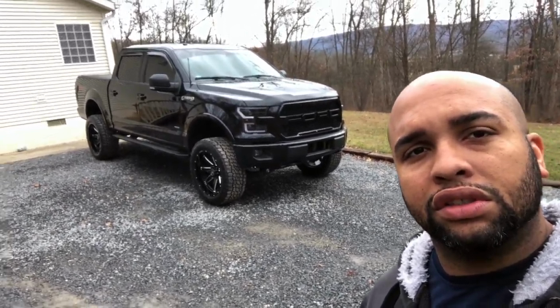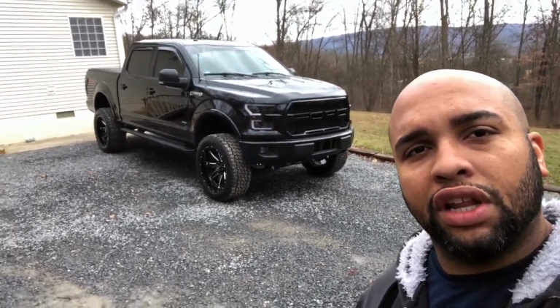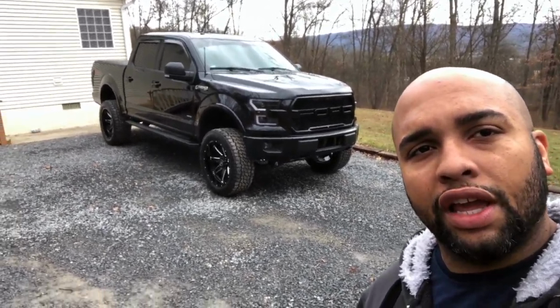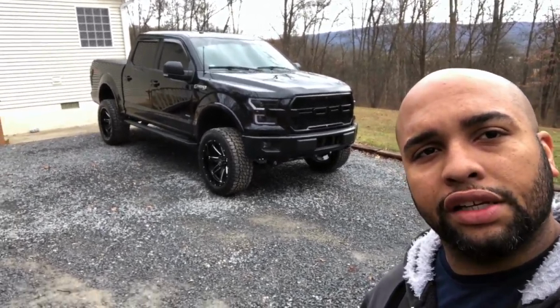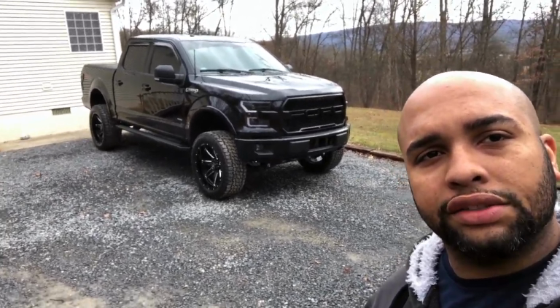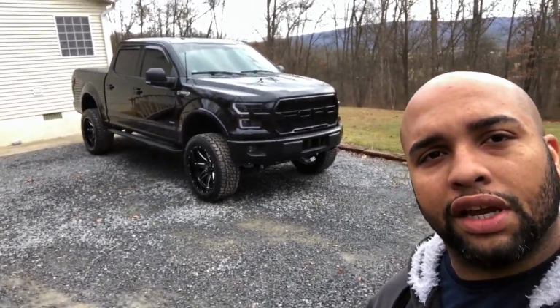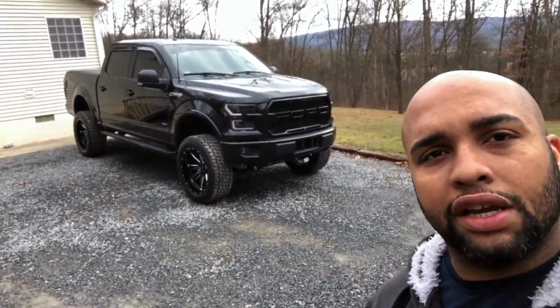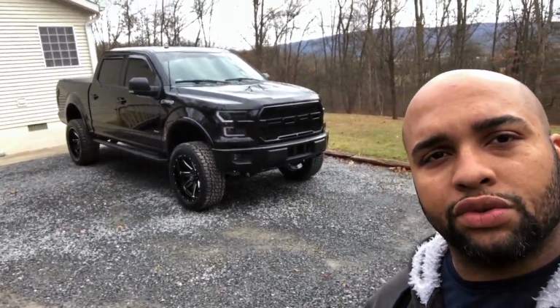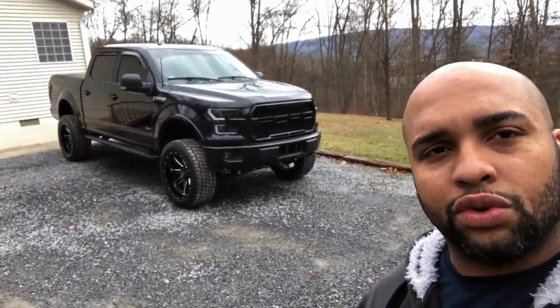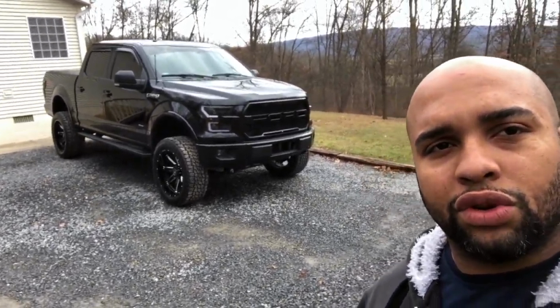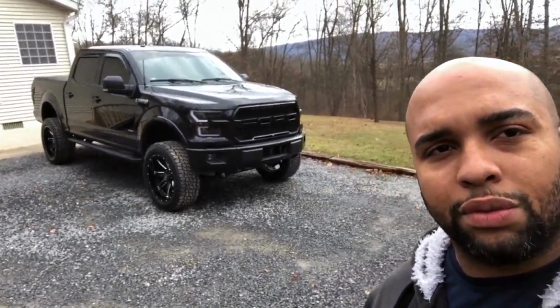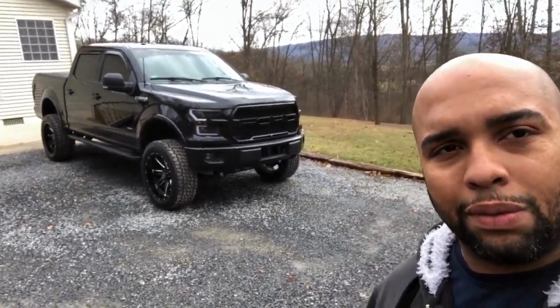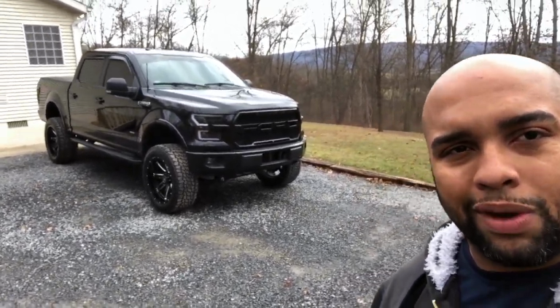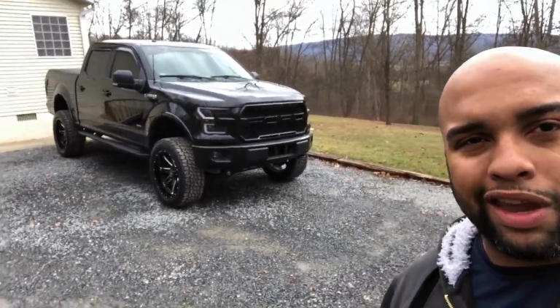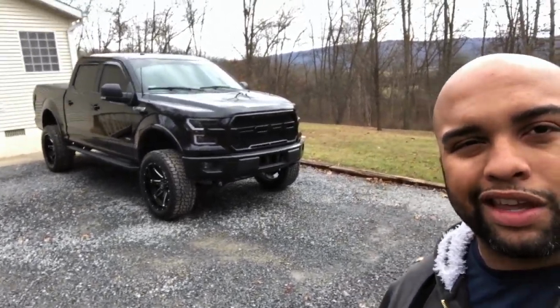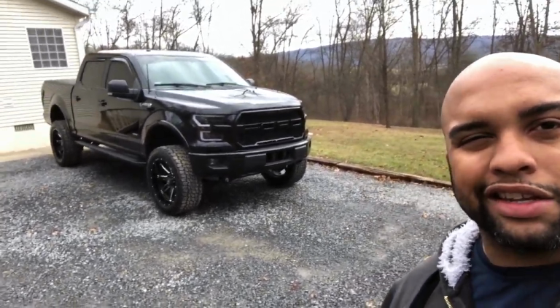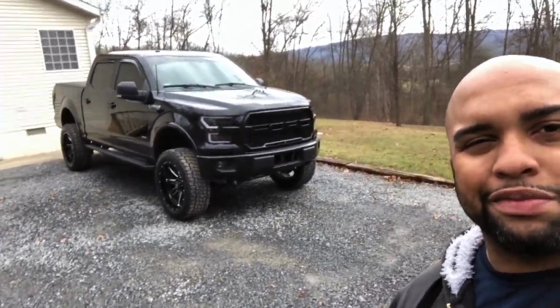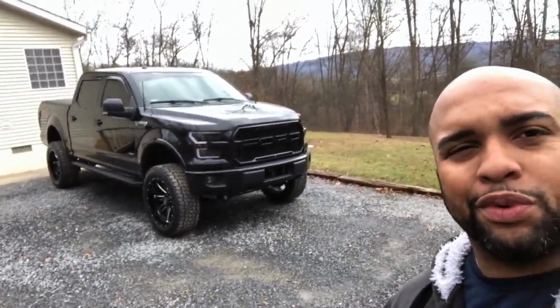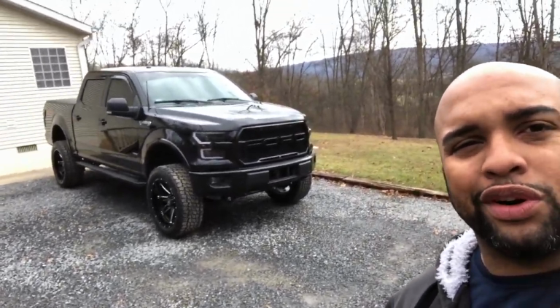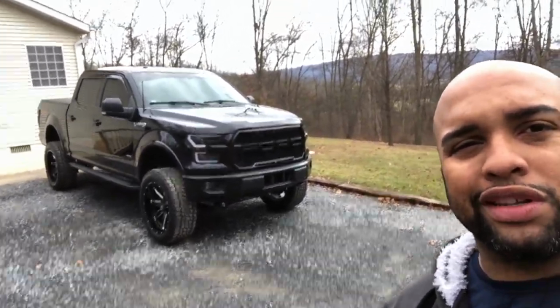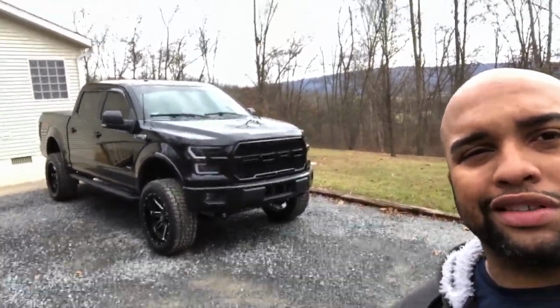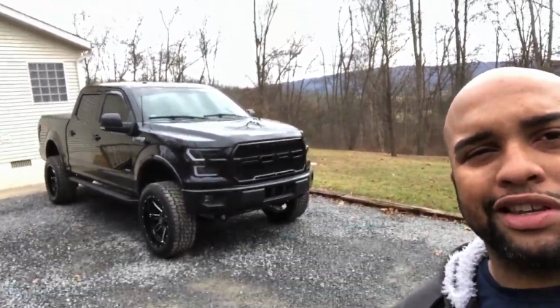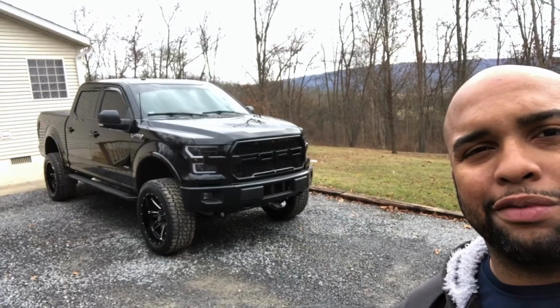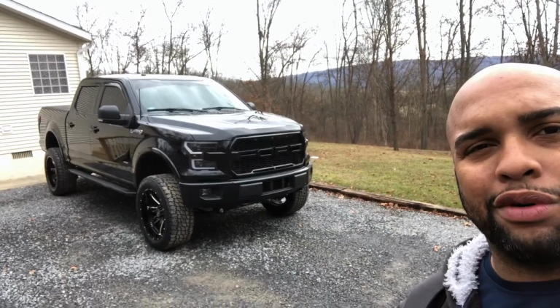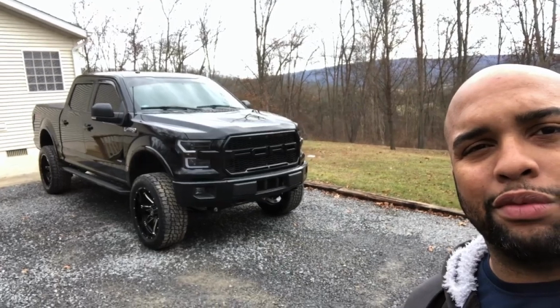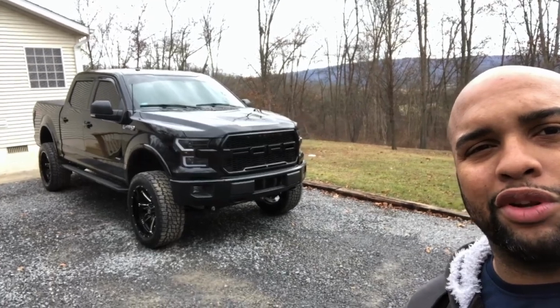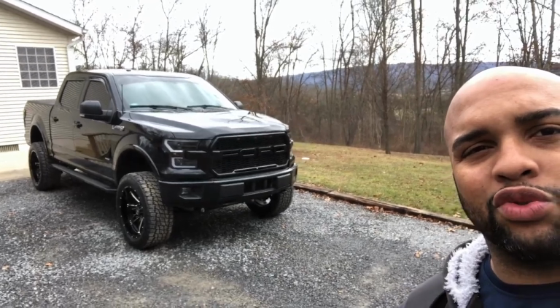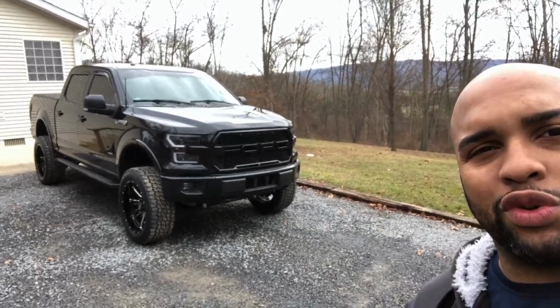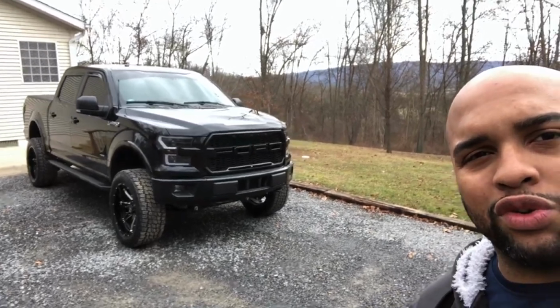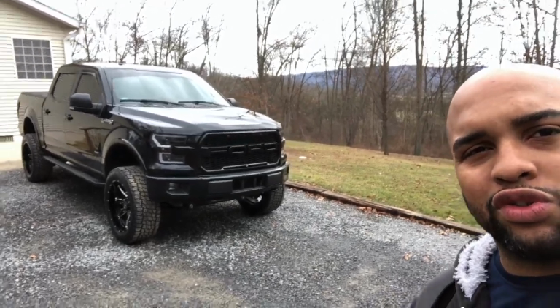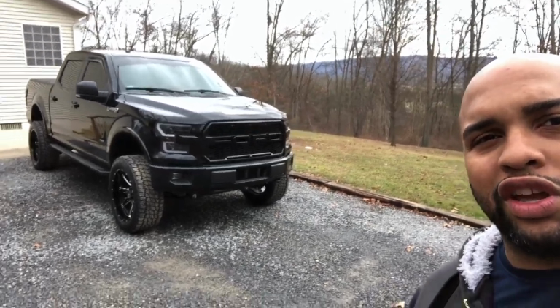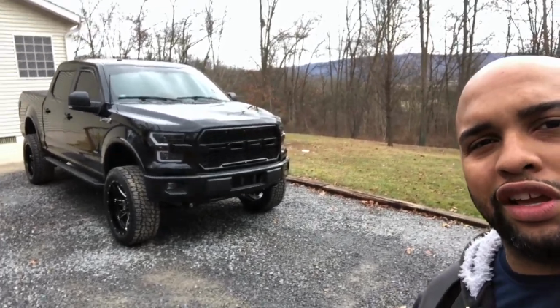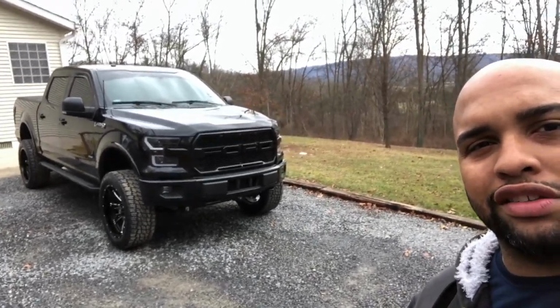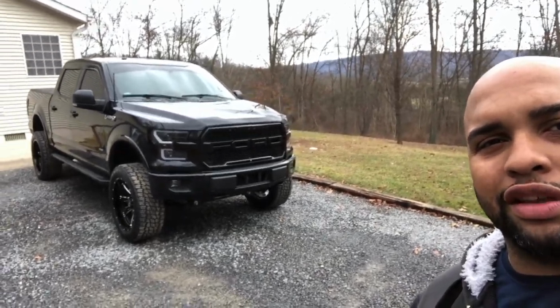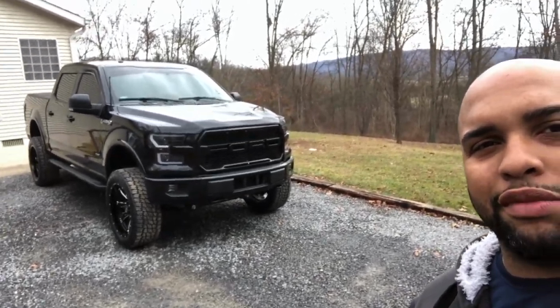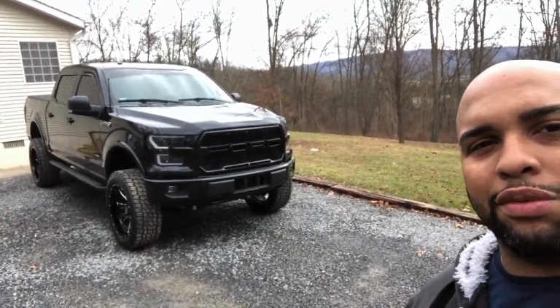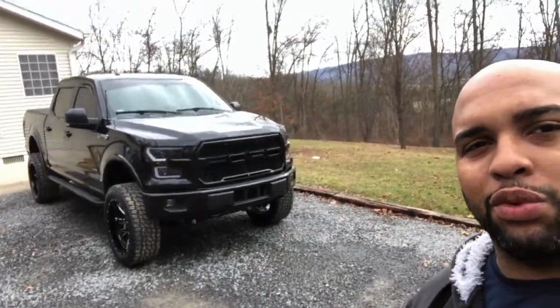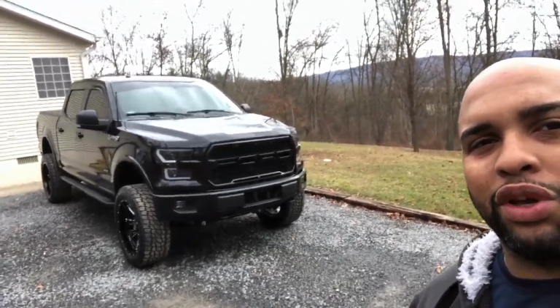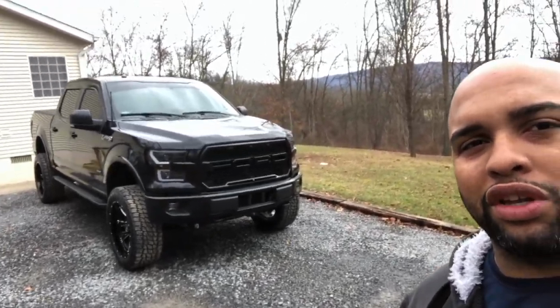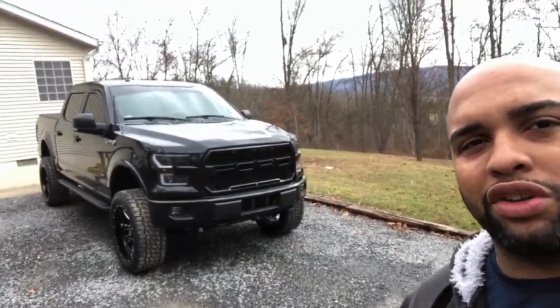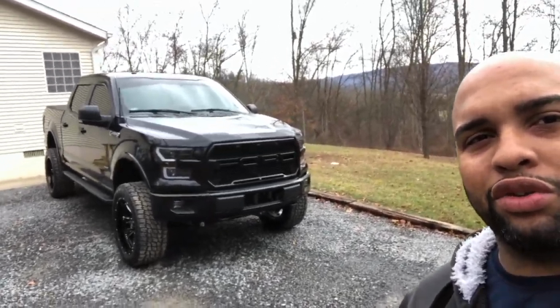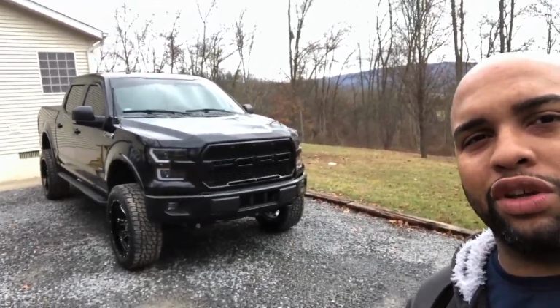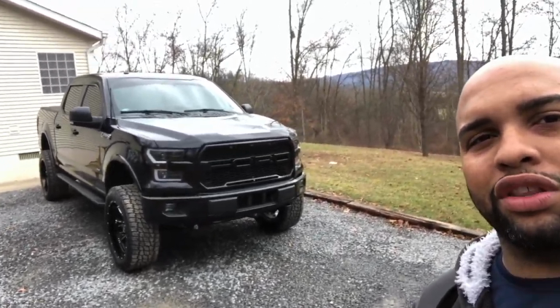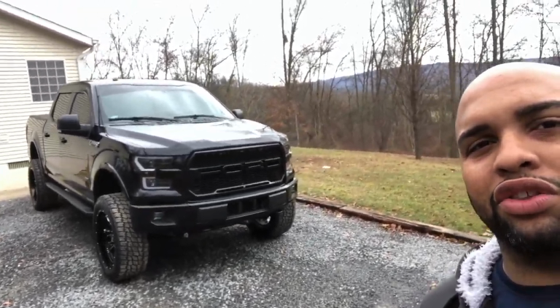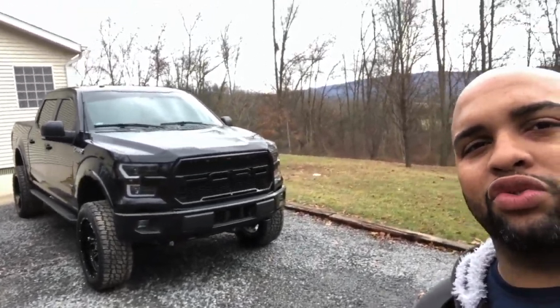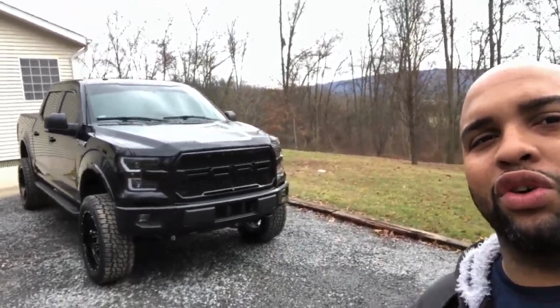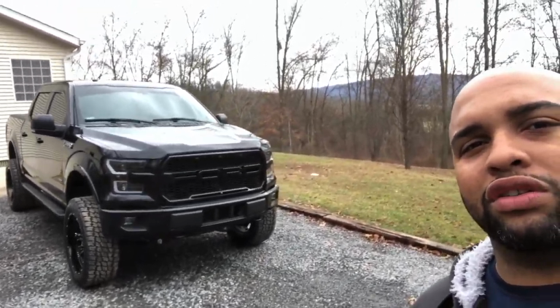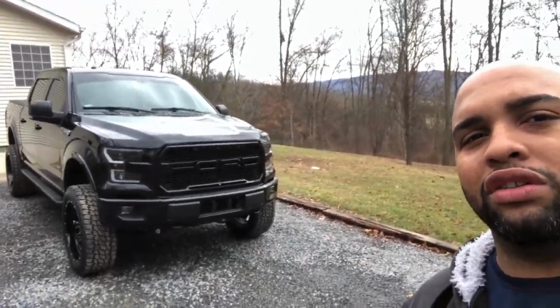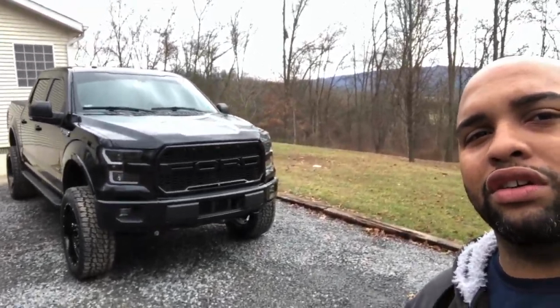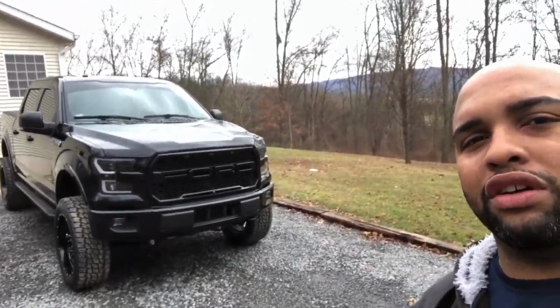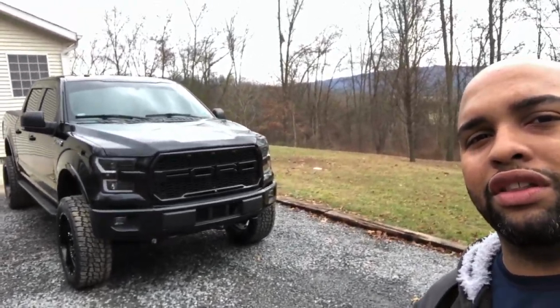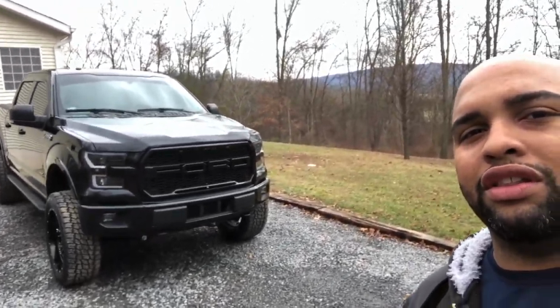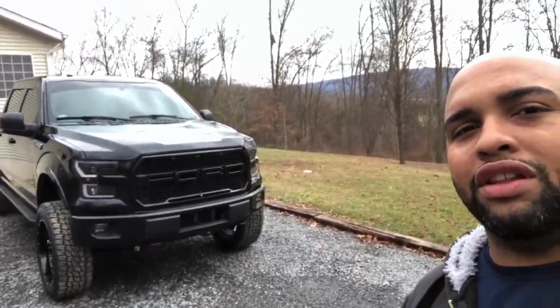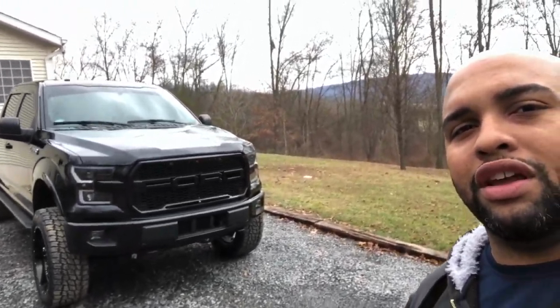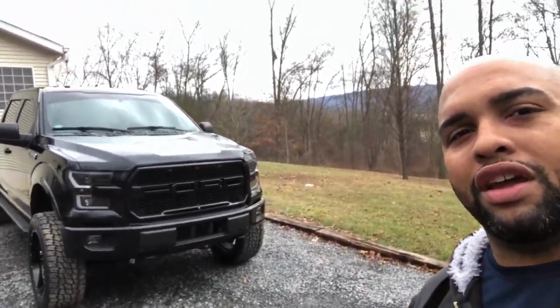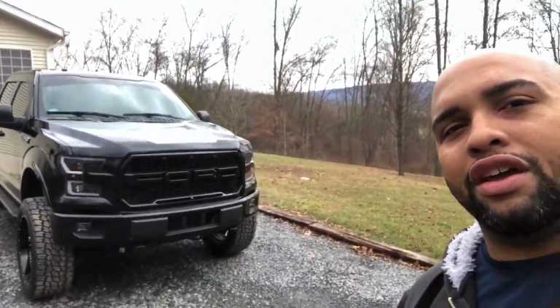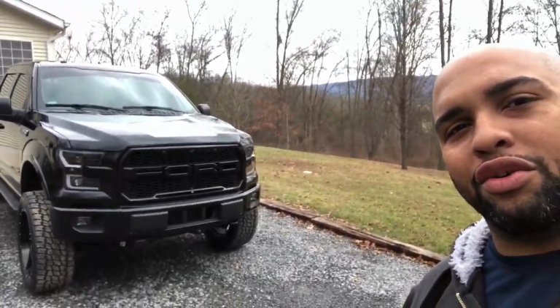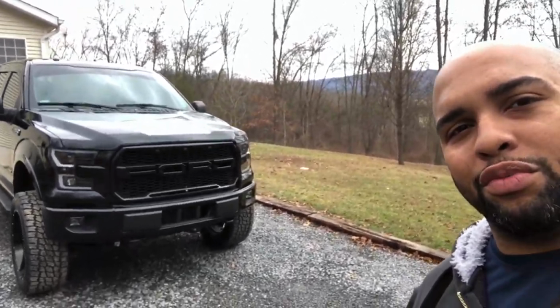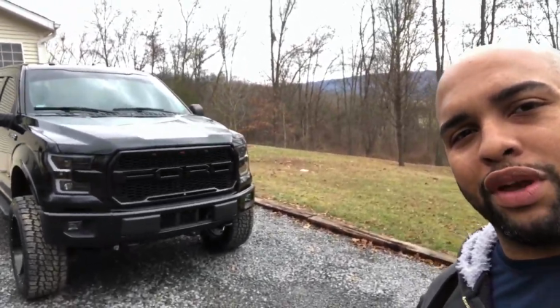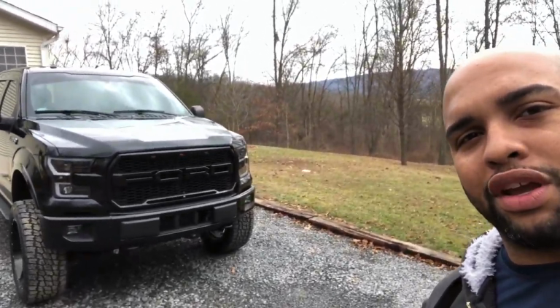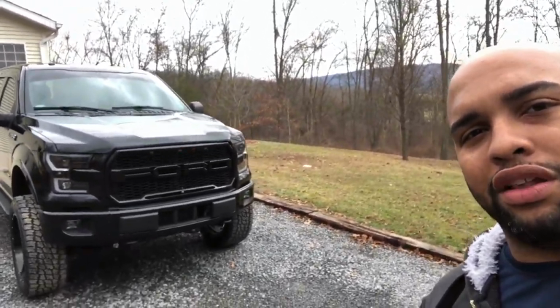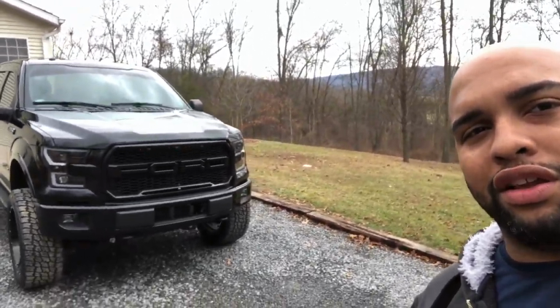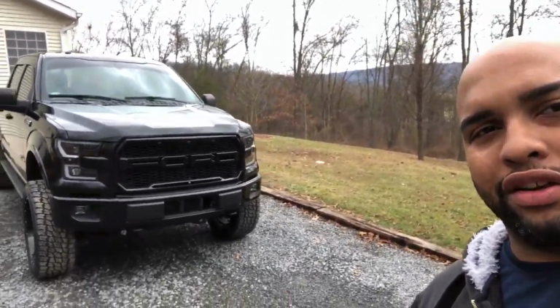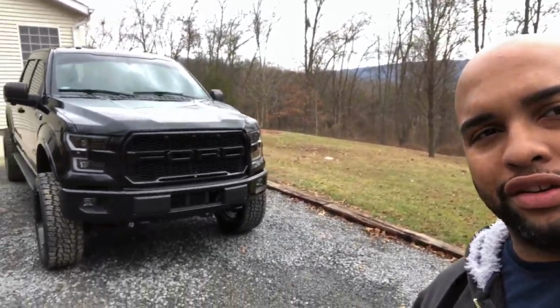So today's change we're going to be making is pretty simple, but it's one of those things that maybe we can do to get the truck to look a little bit cleaner.